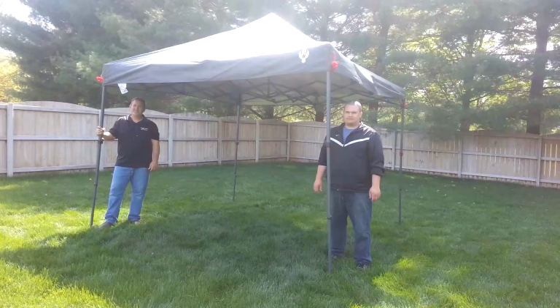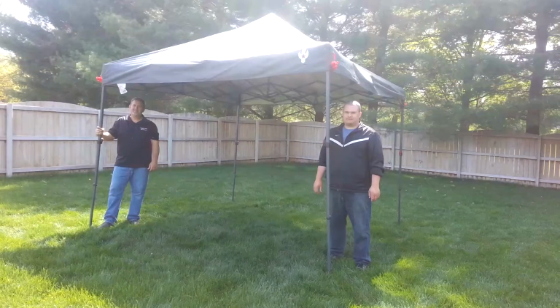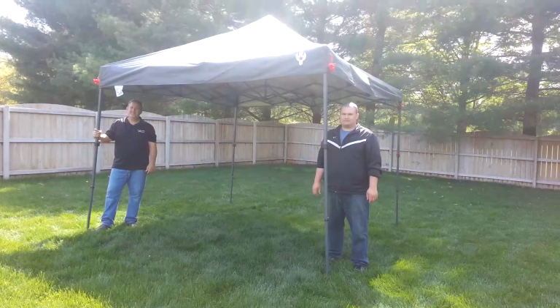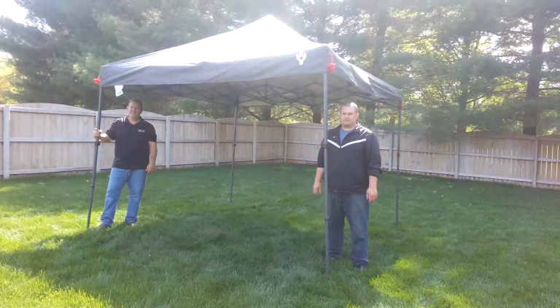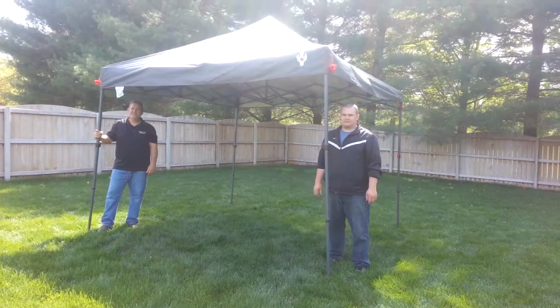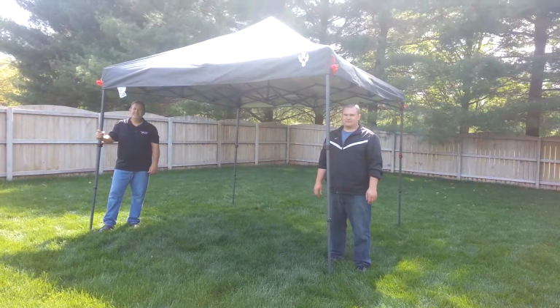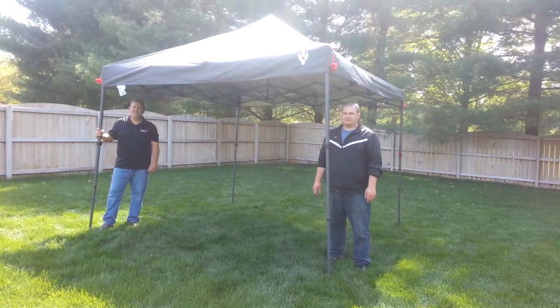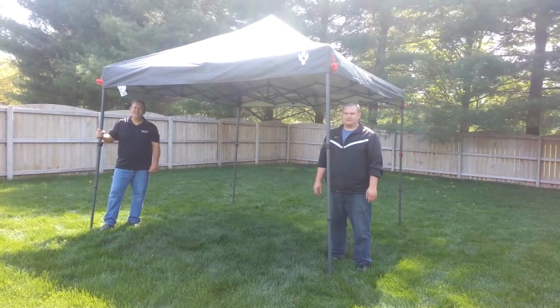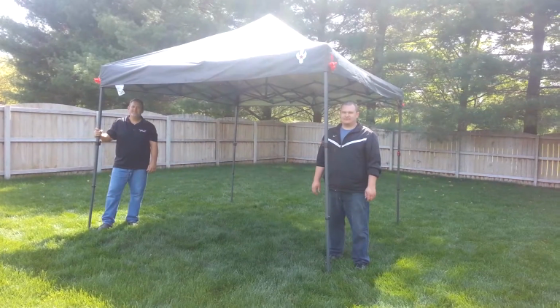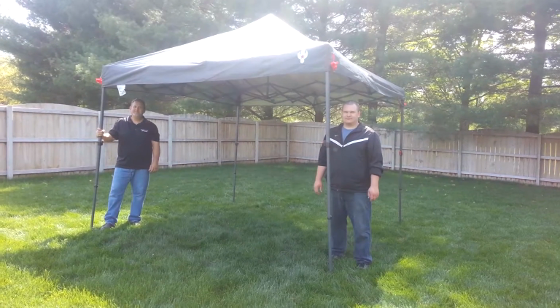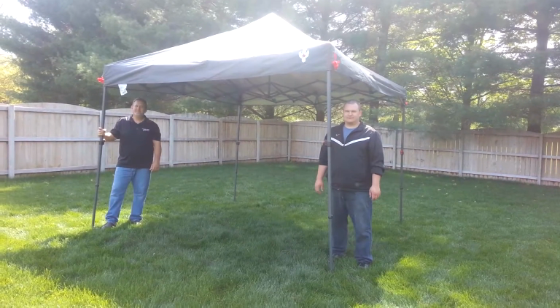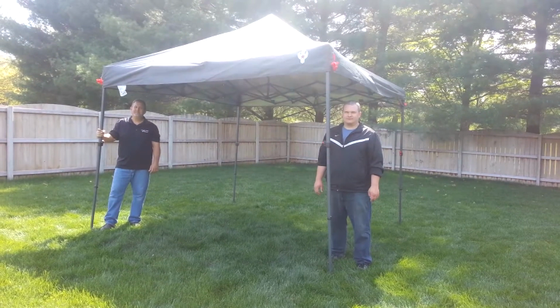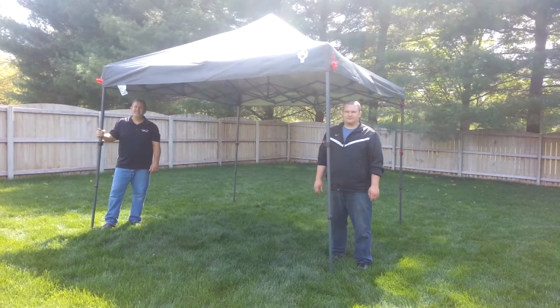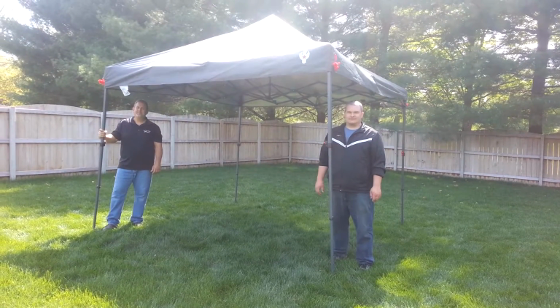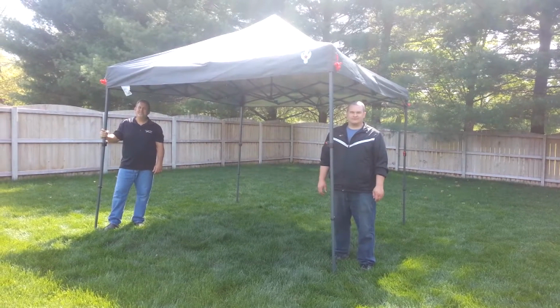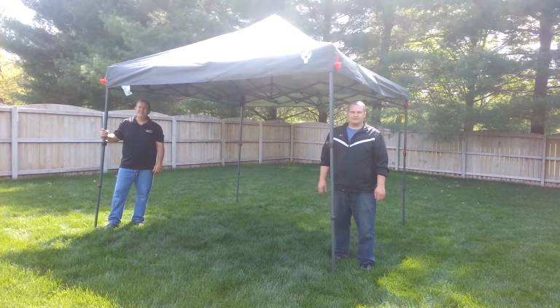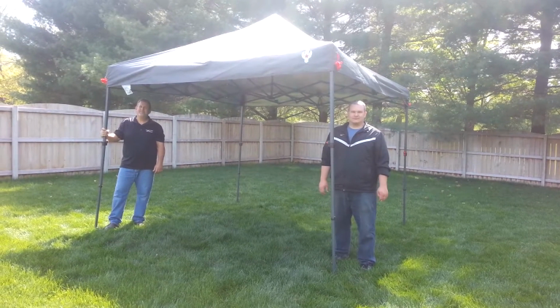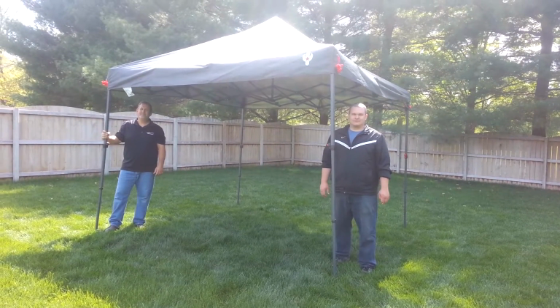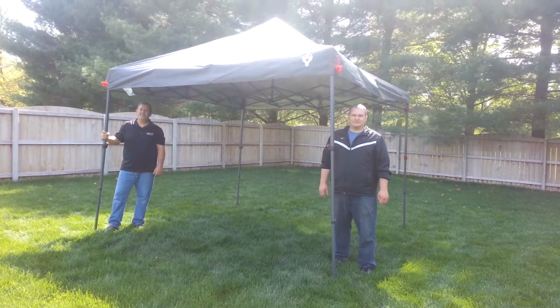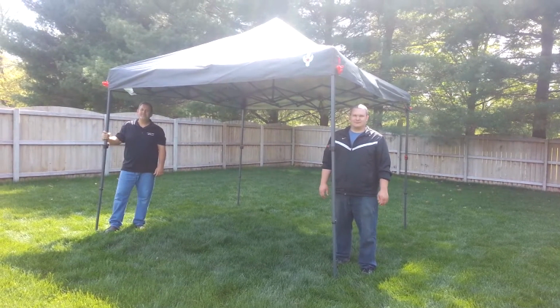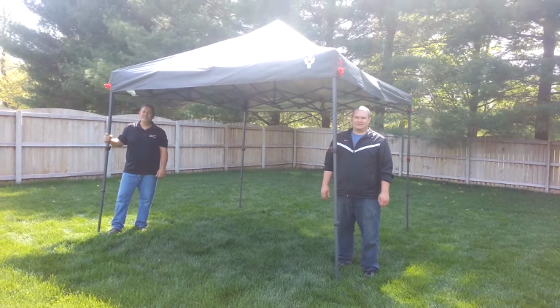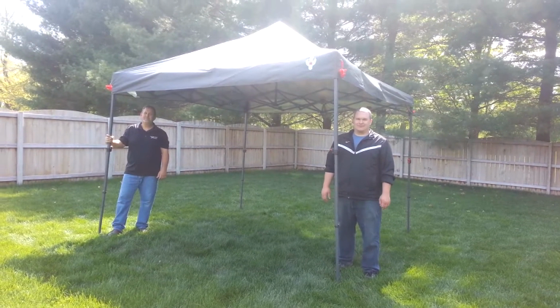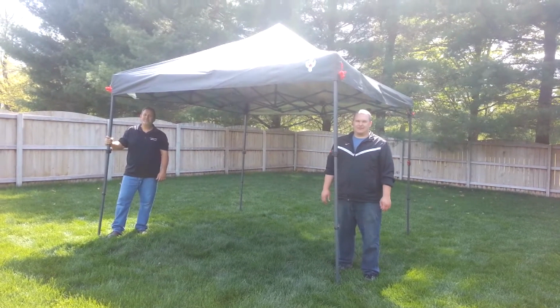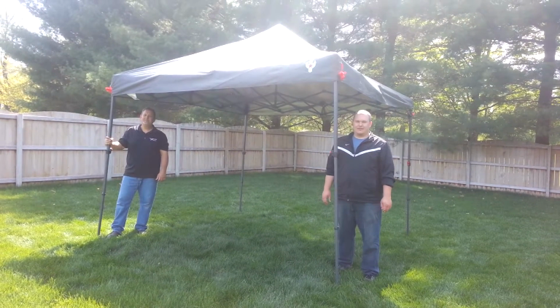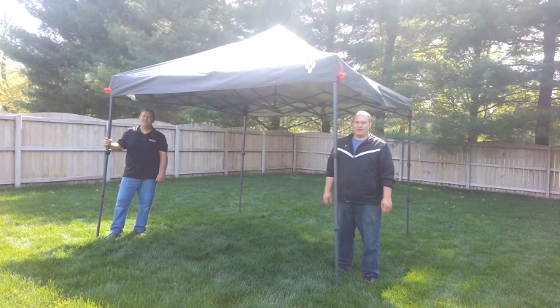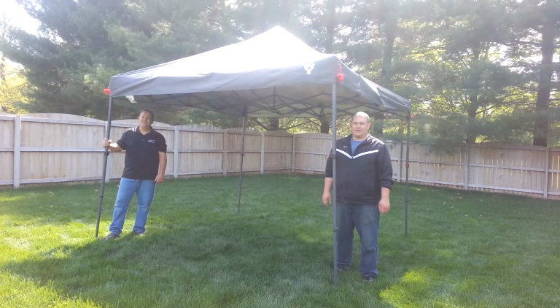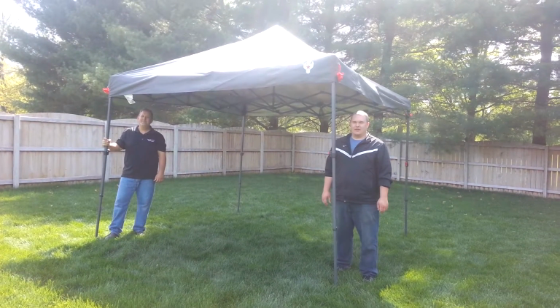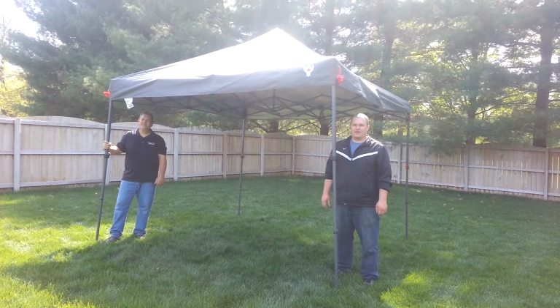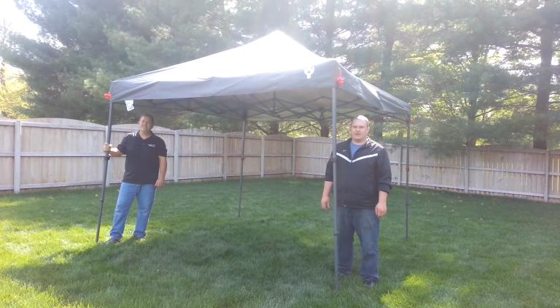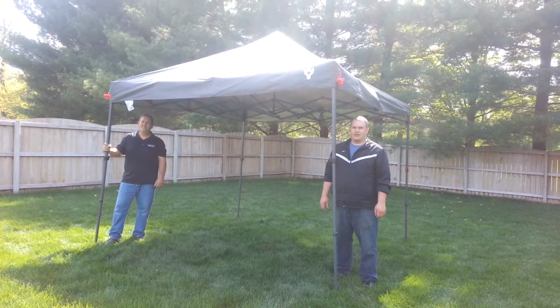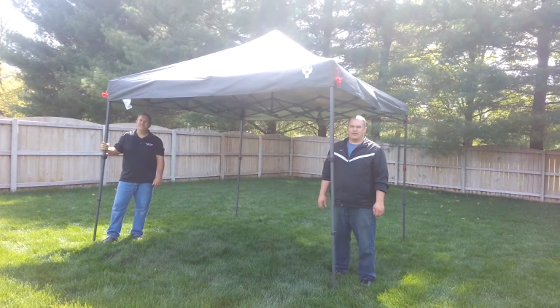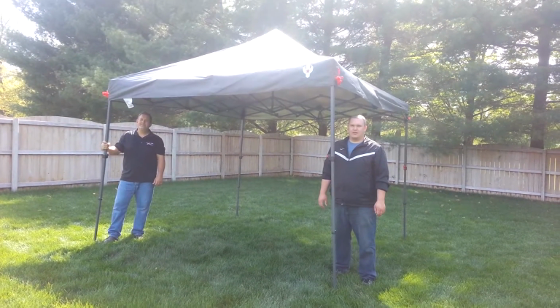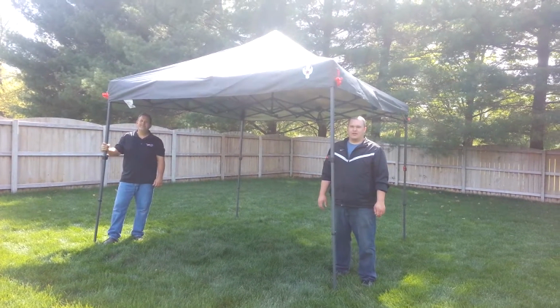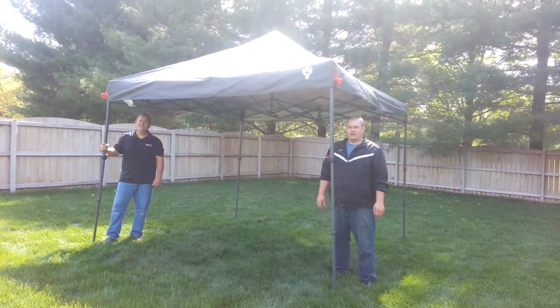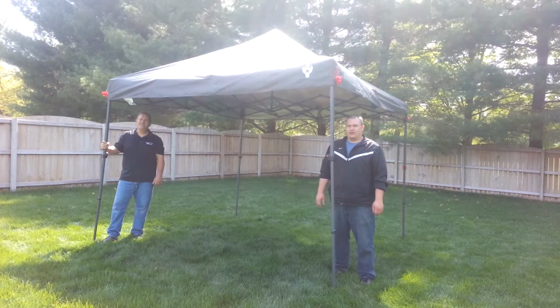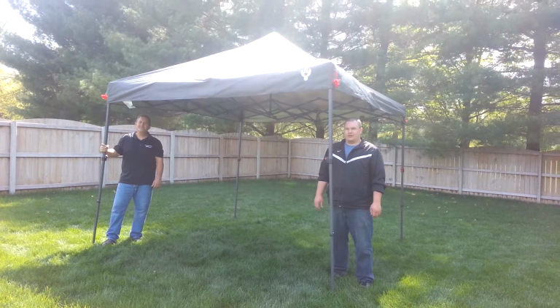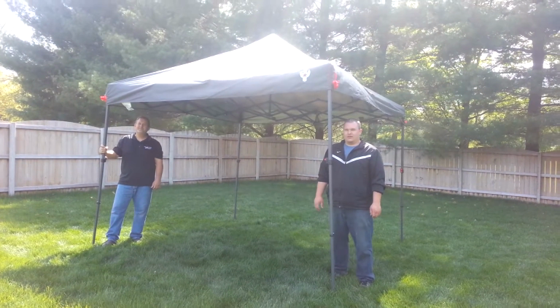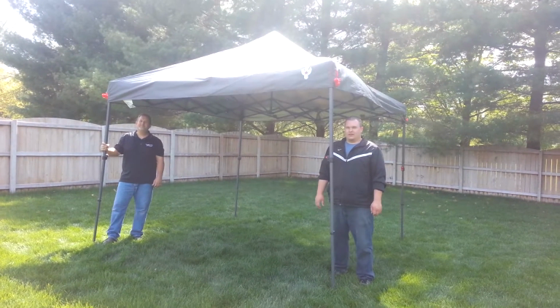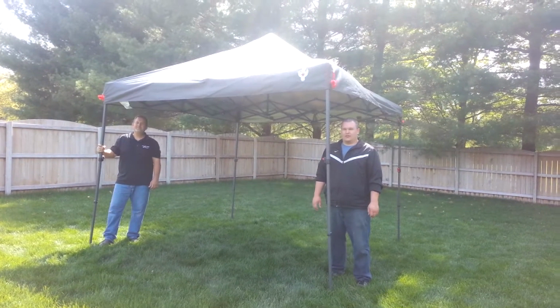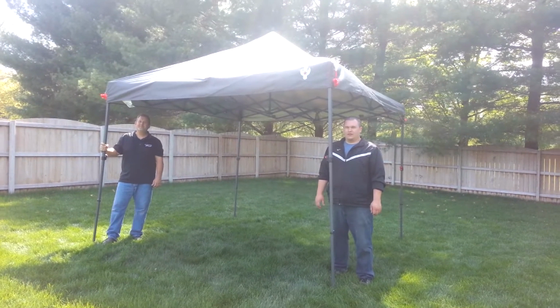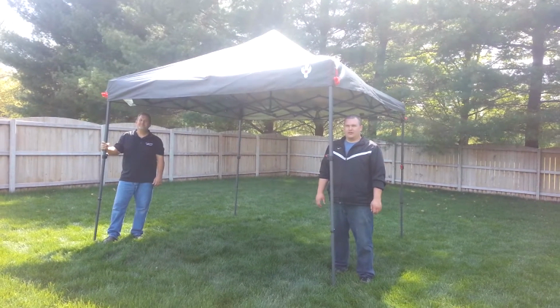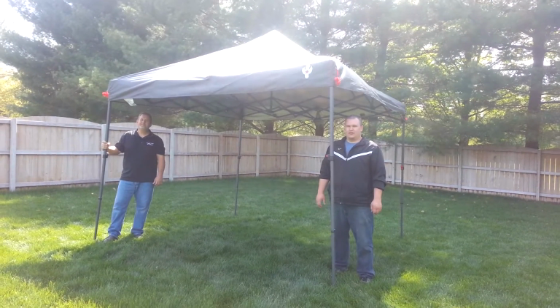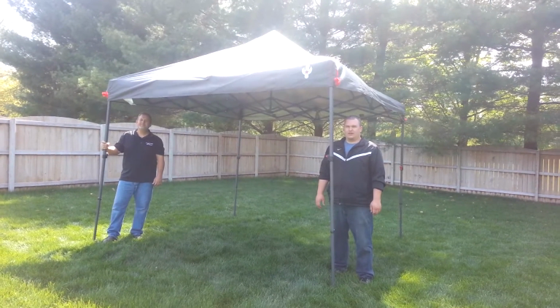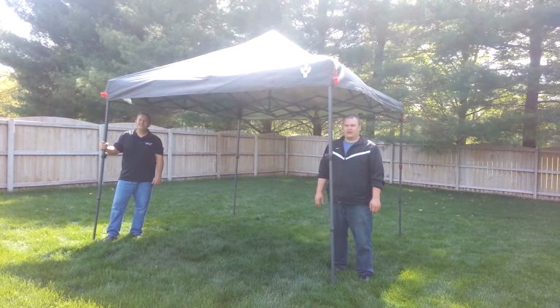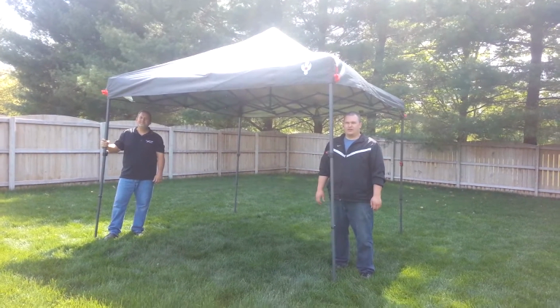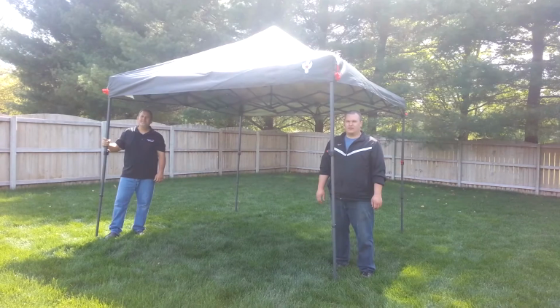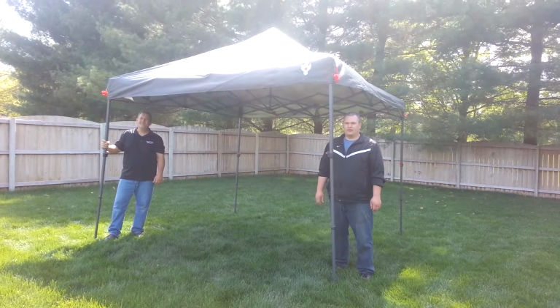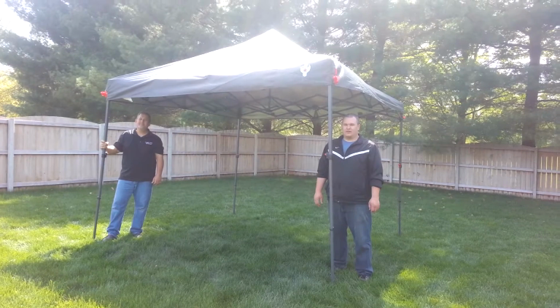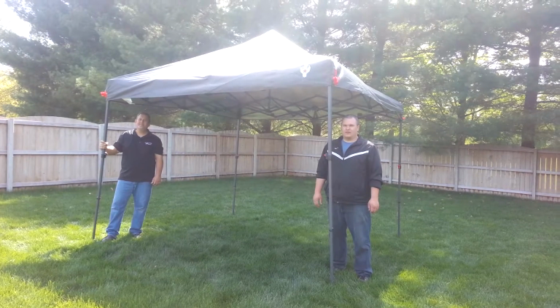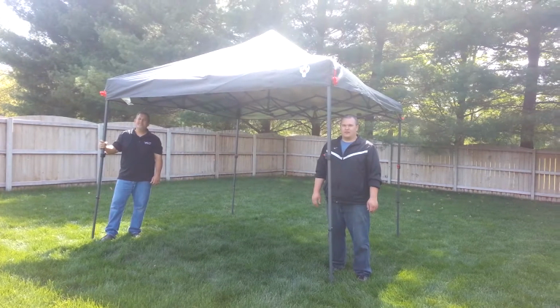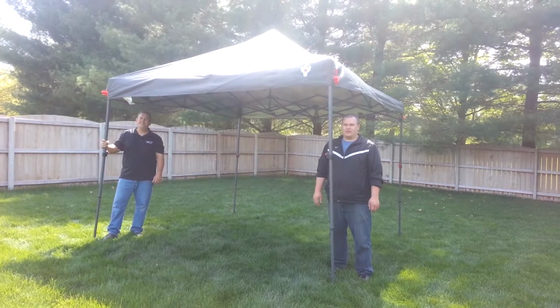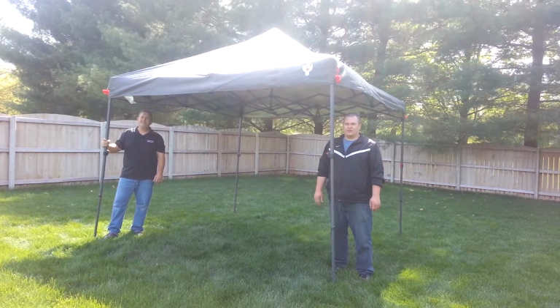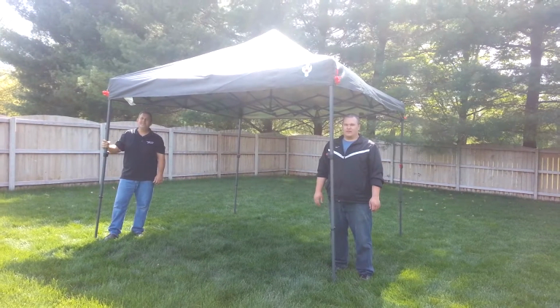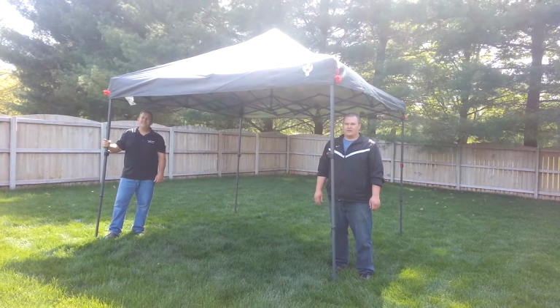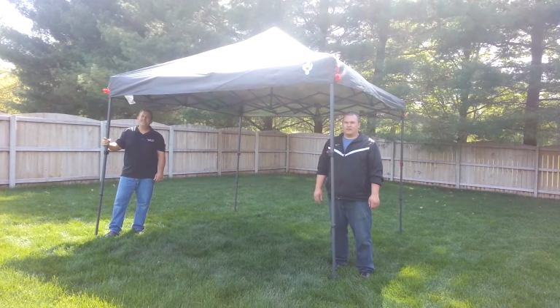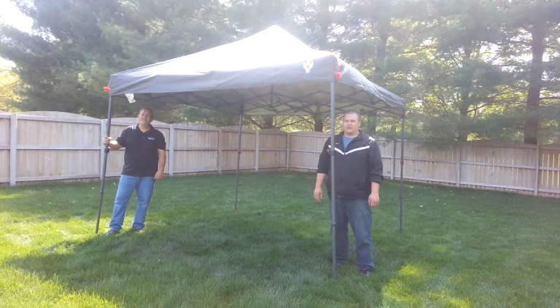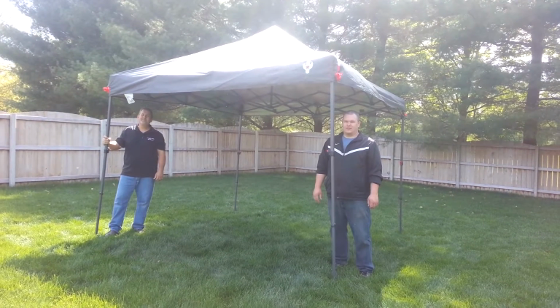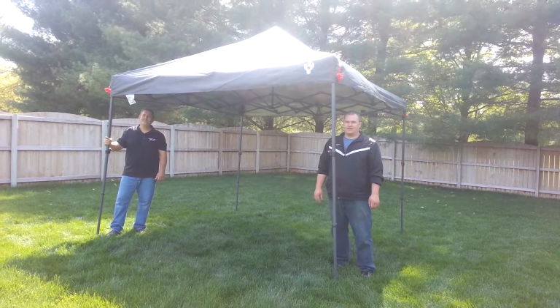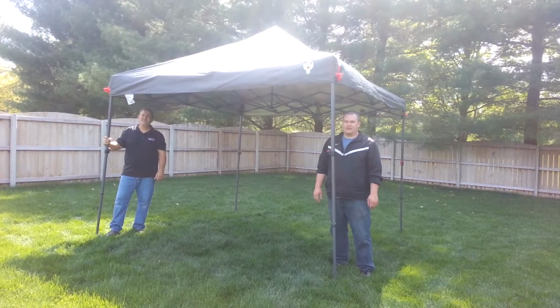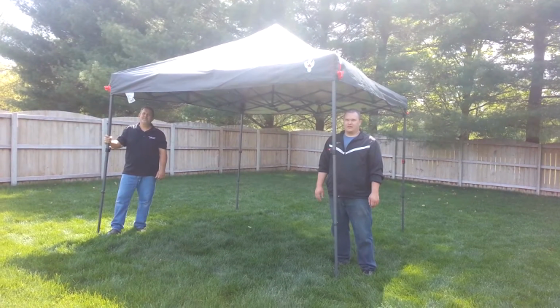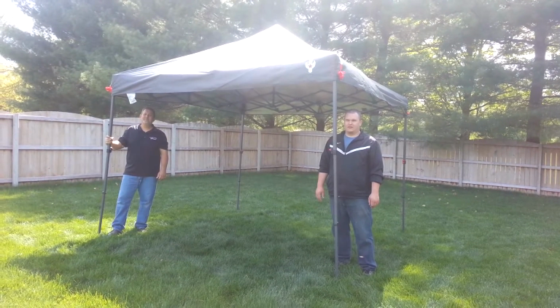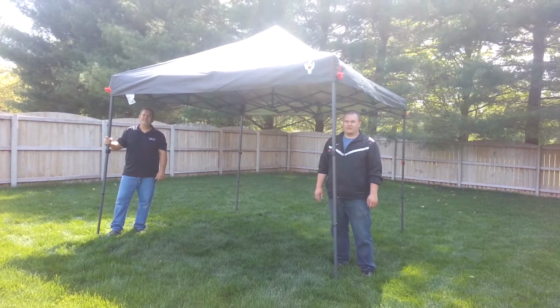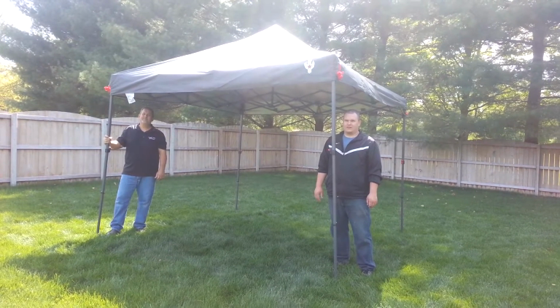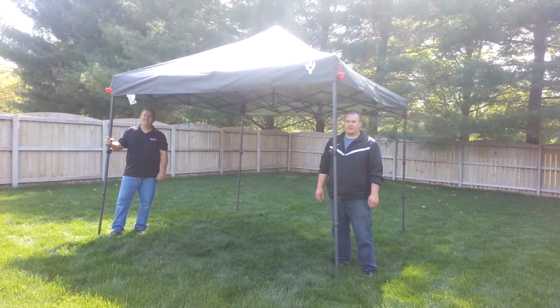Hi, this is Kim with Family Tent Camping, and we're here to show you how to take down the new Jet Tent Gazebo by Oztent.